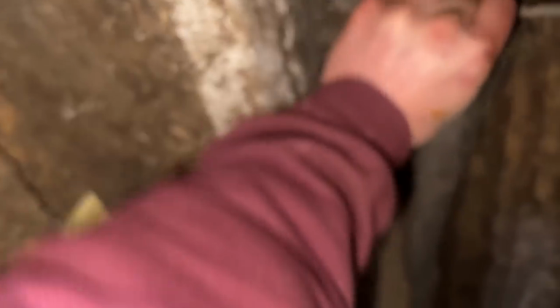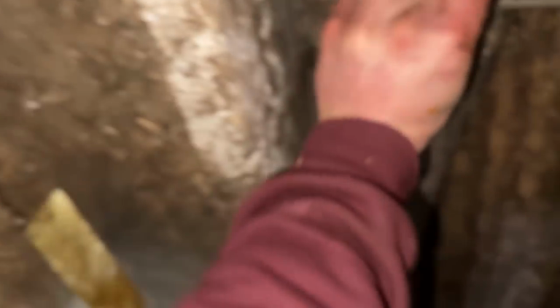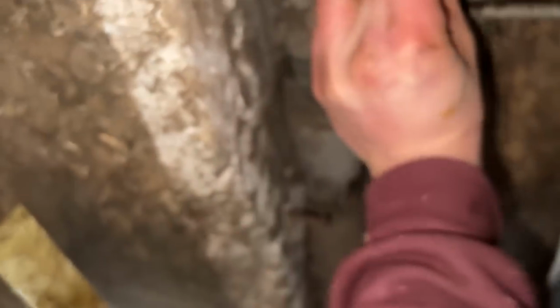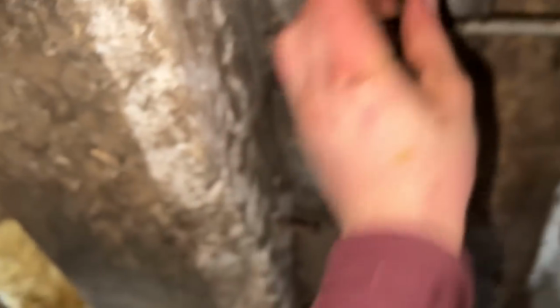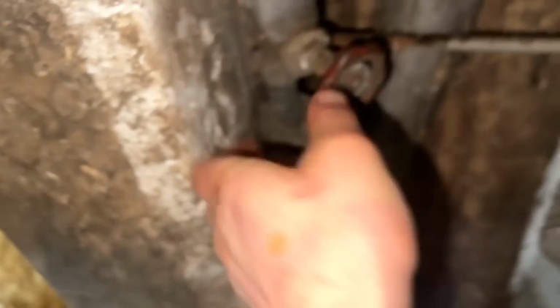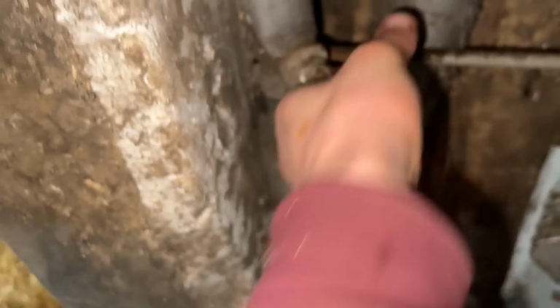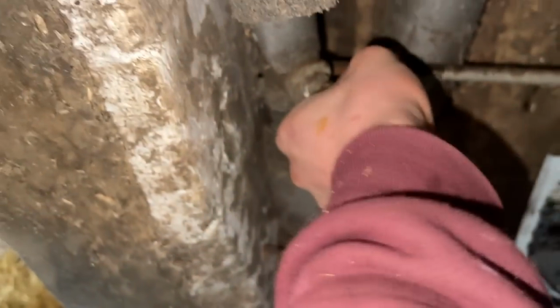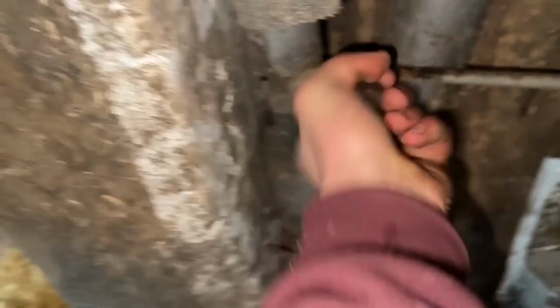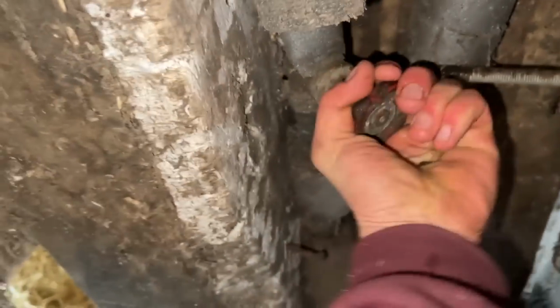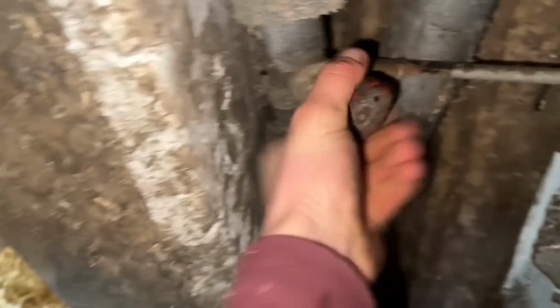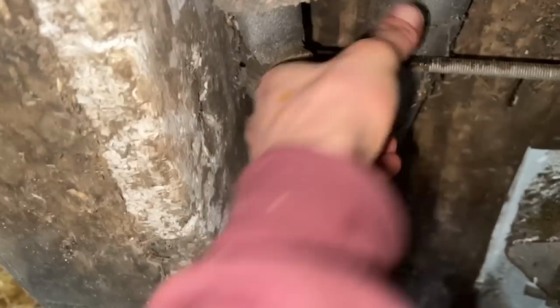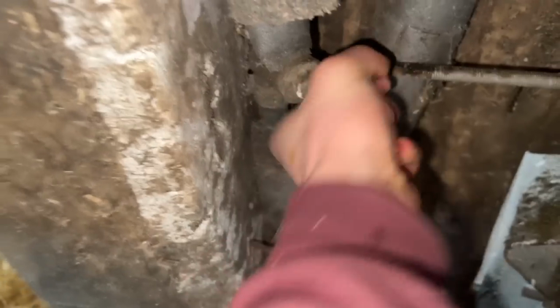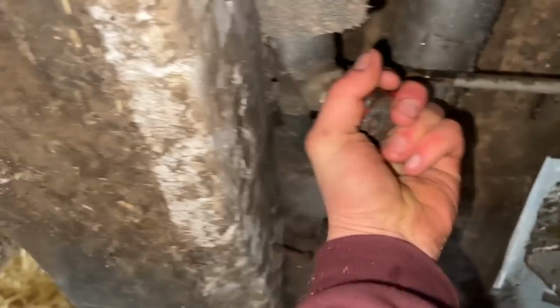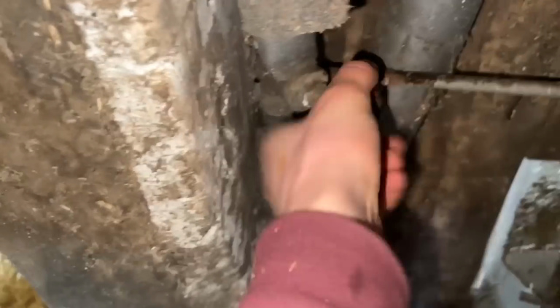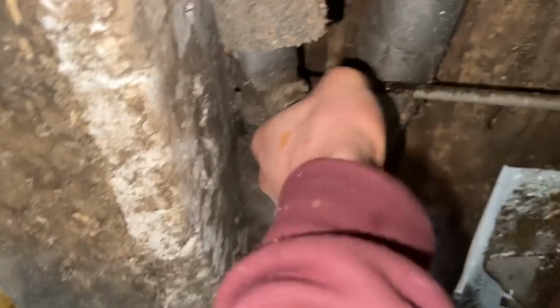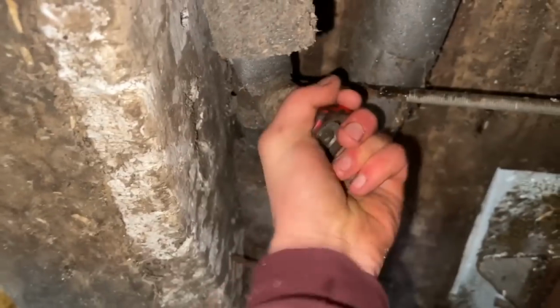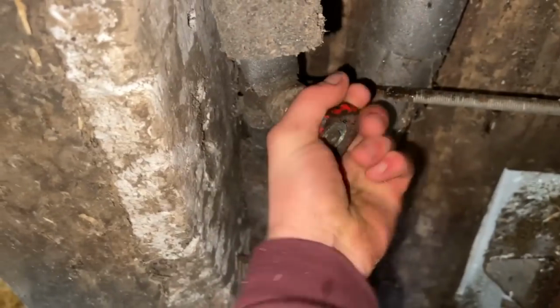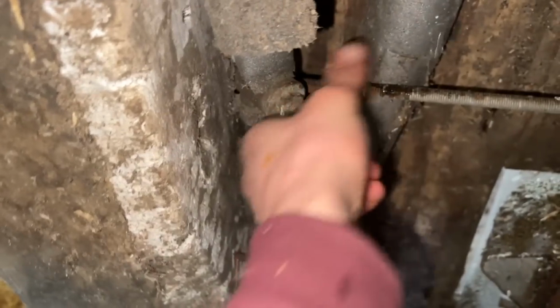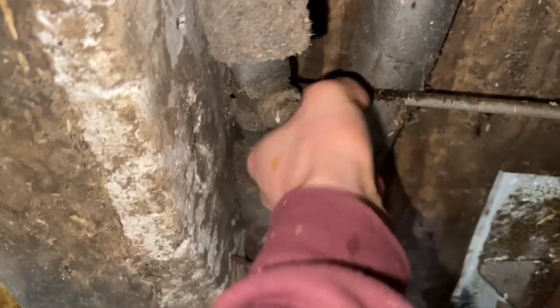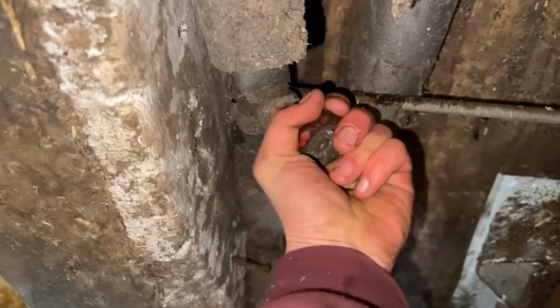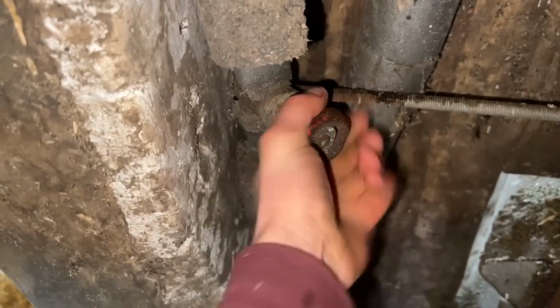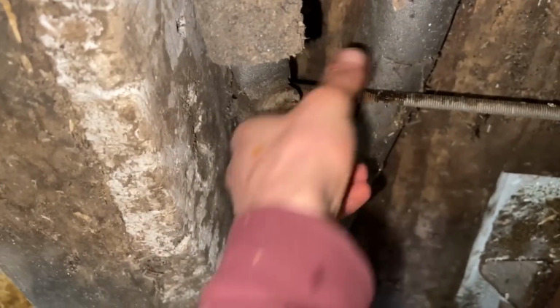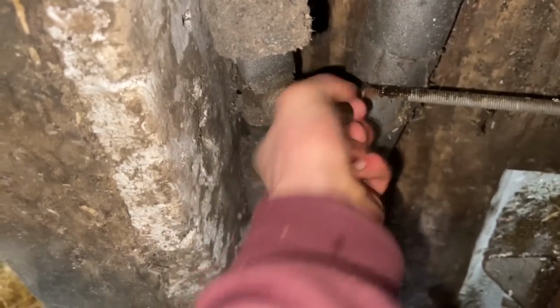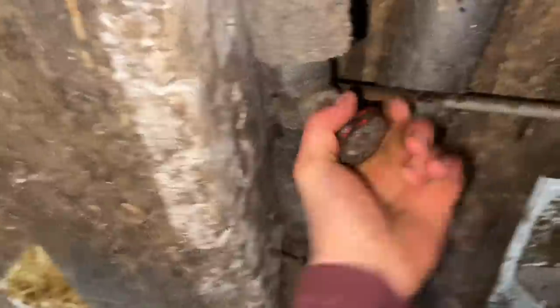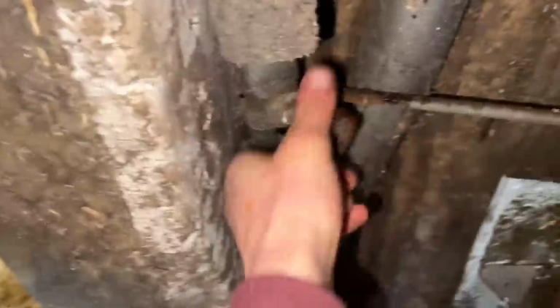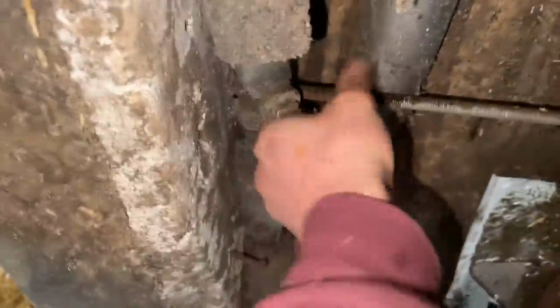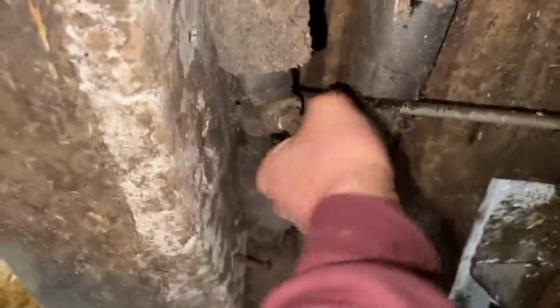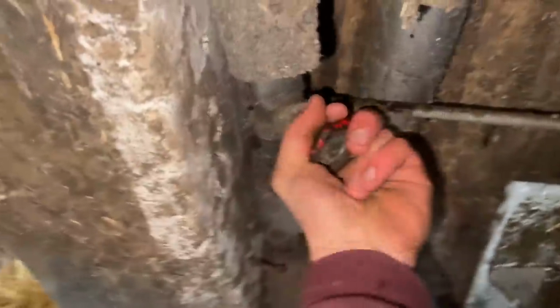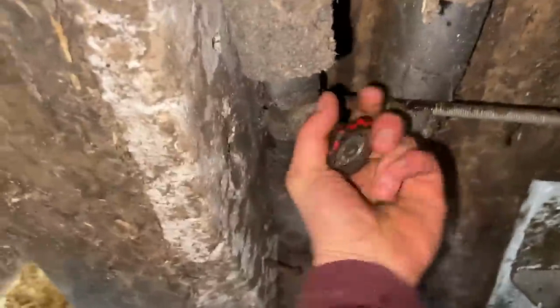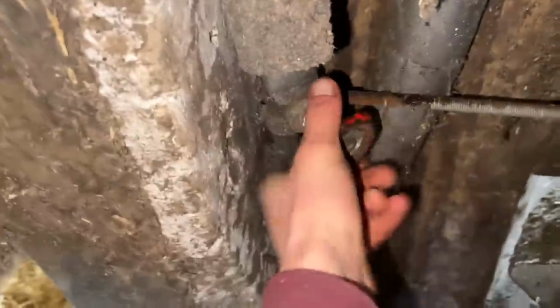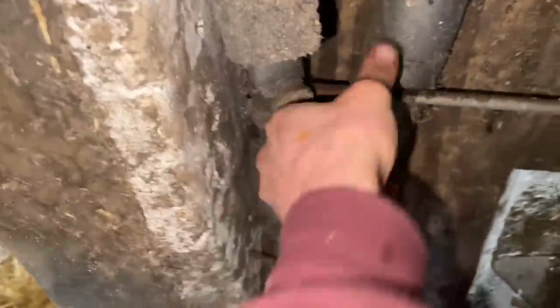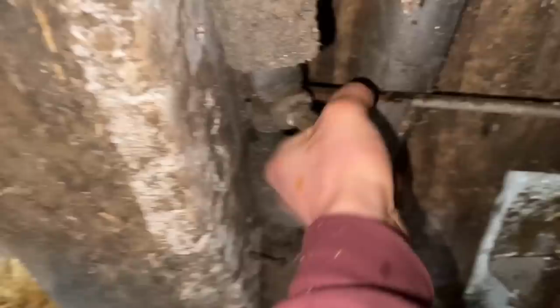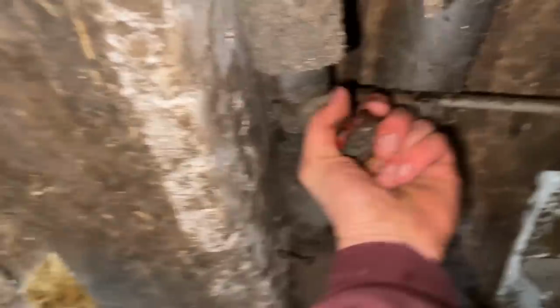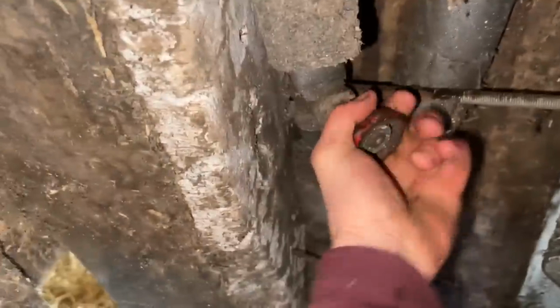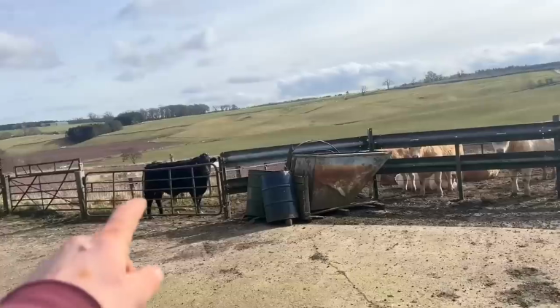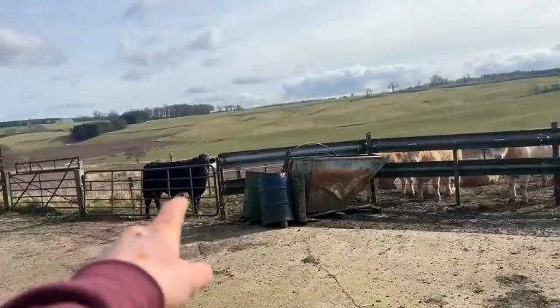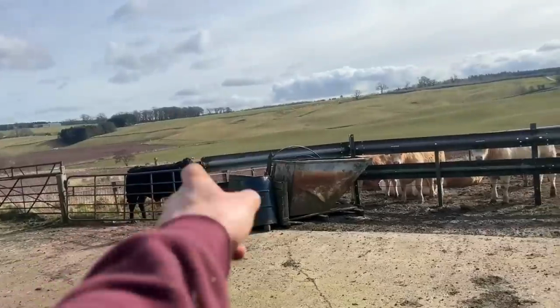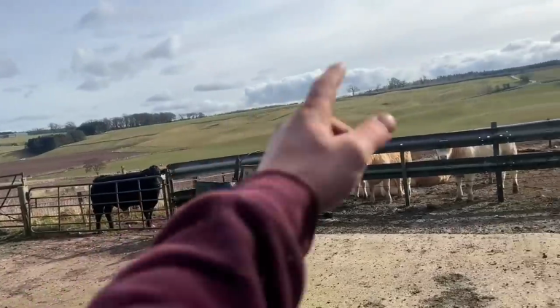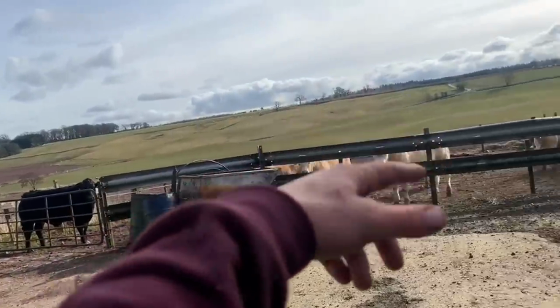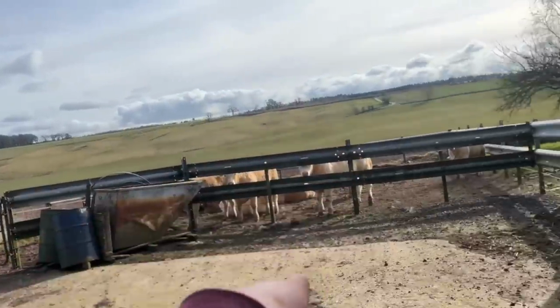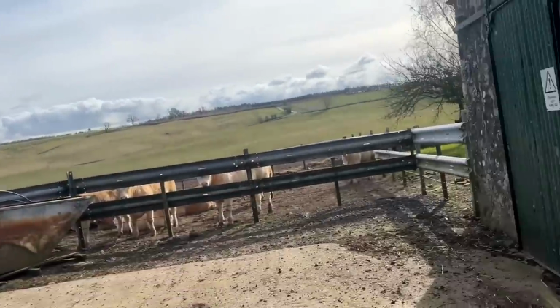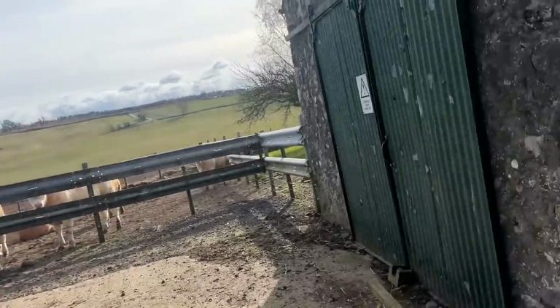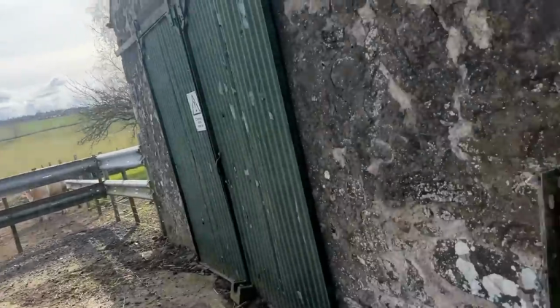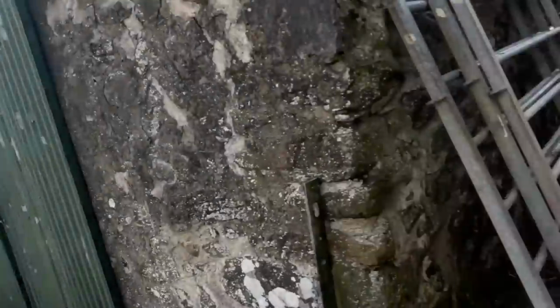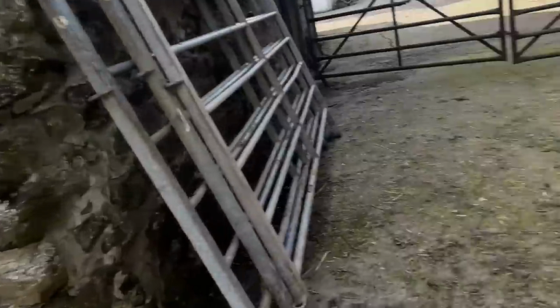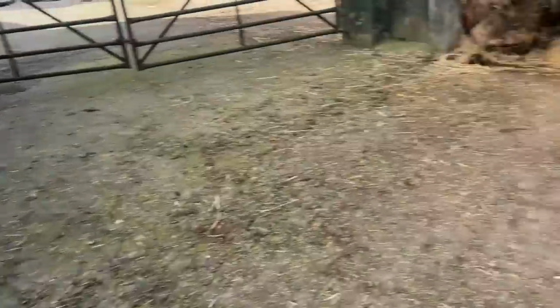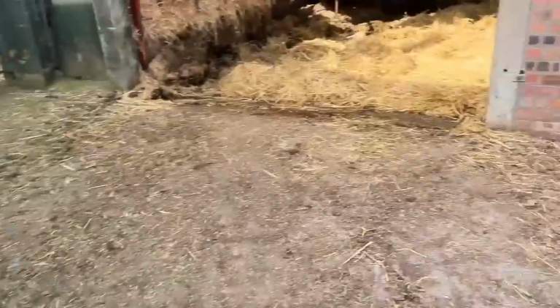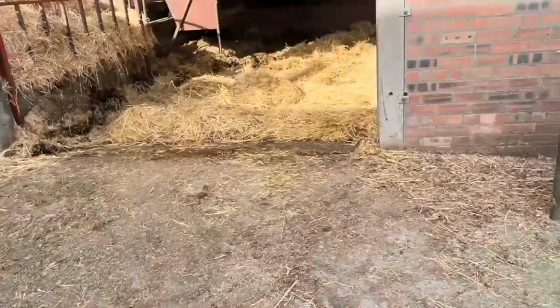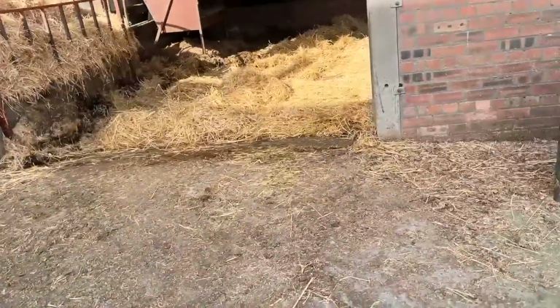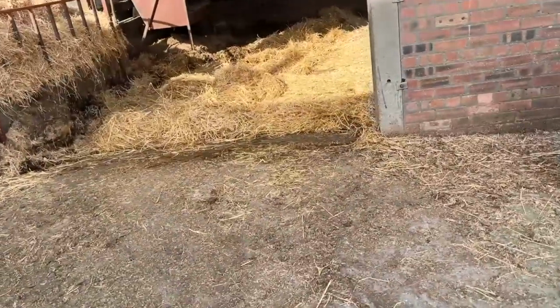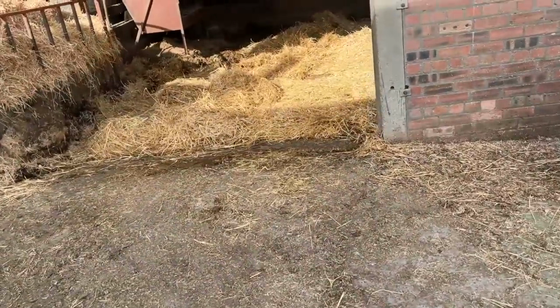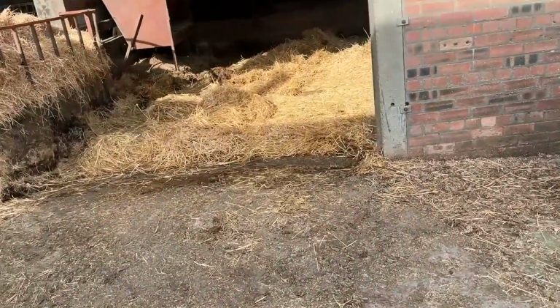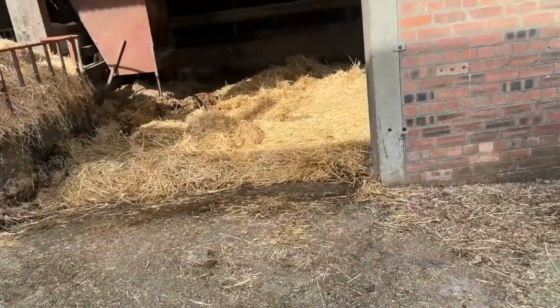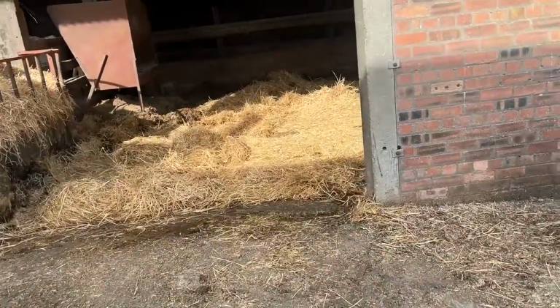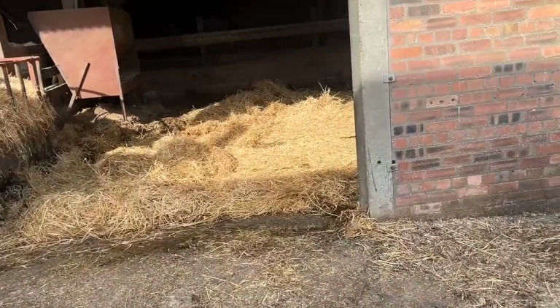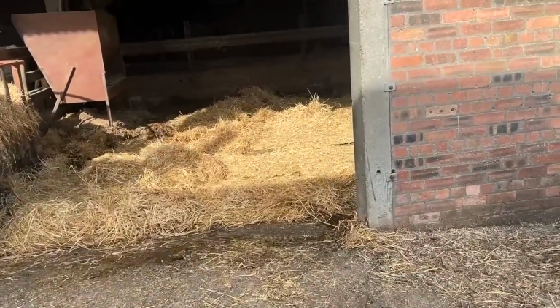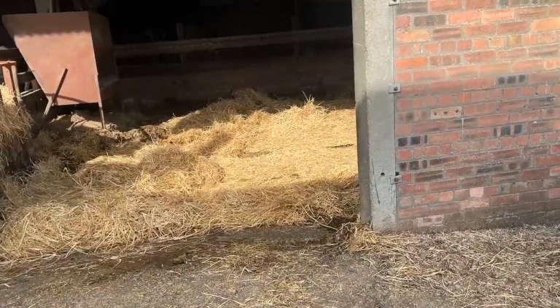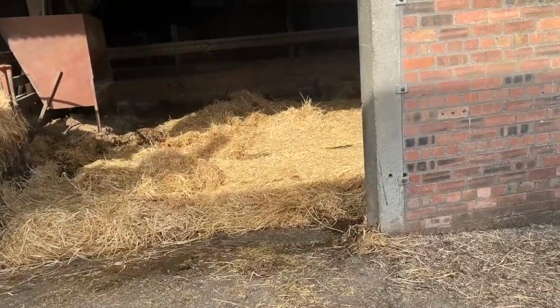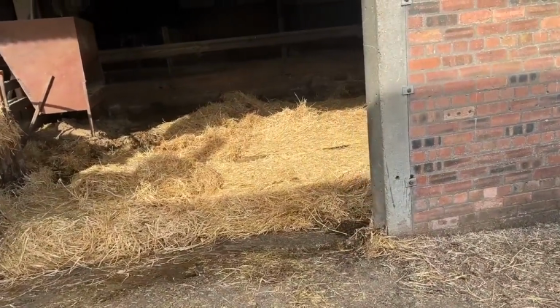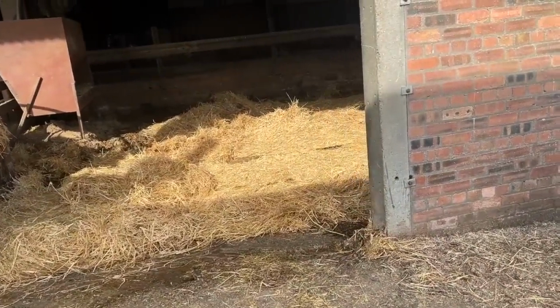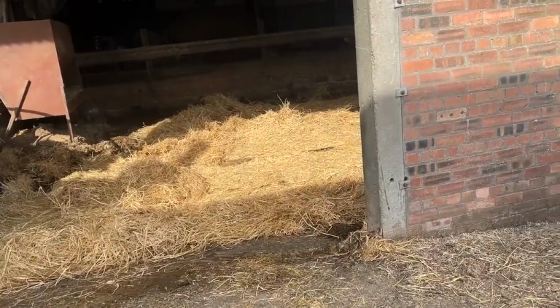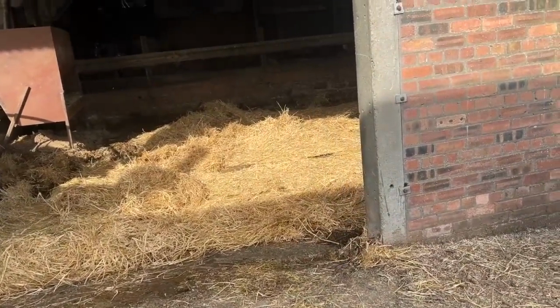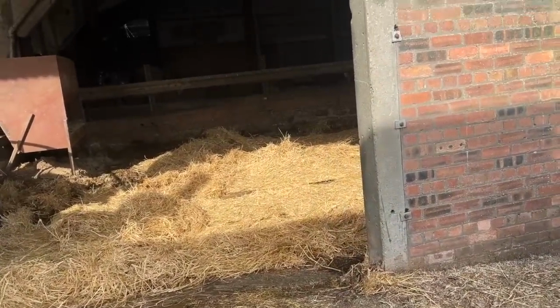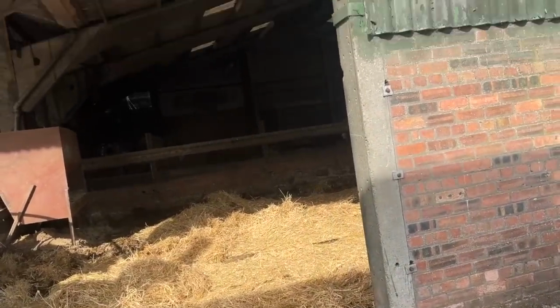There you go - water back on. These cattle can go back in now. We've got fresh bedding and it's not a swimming pool.